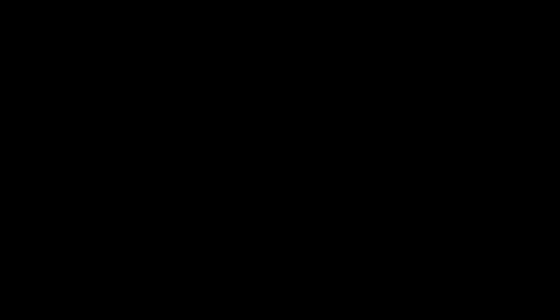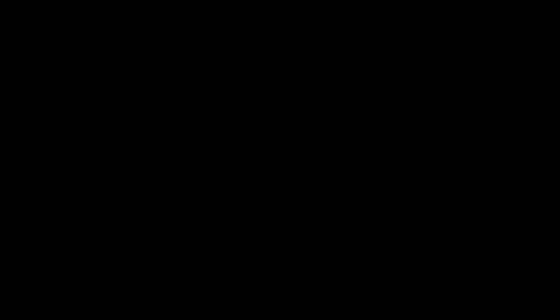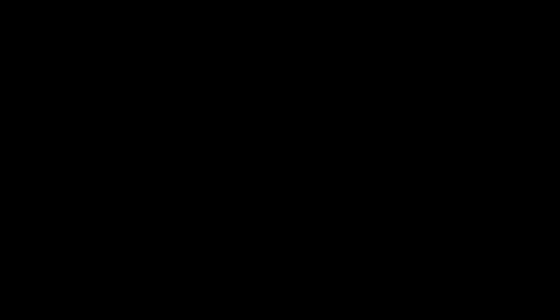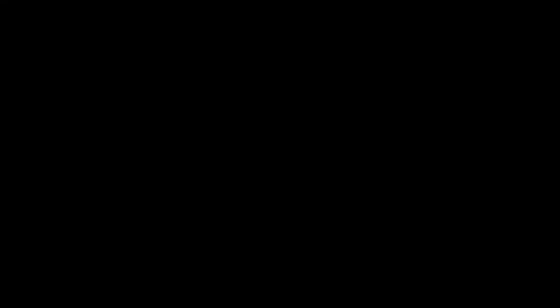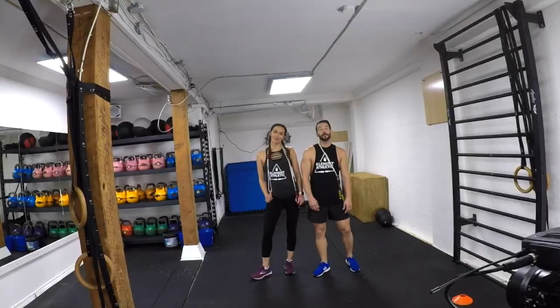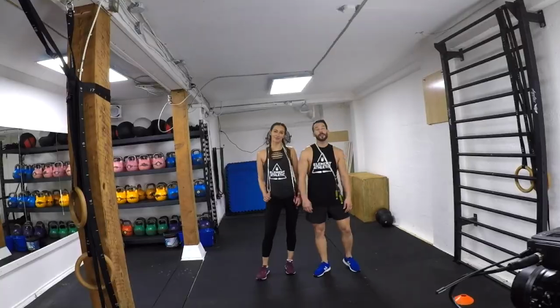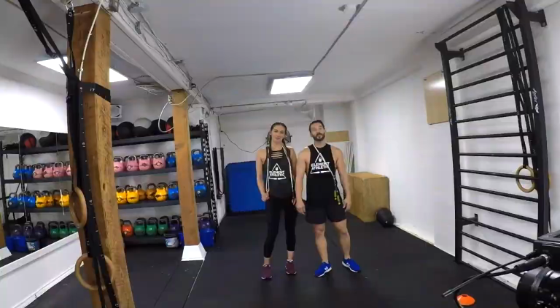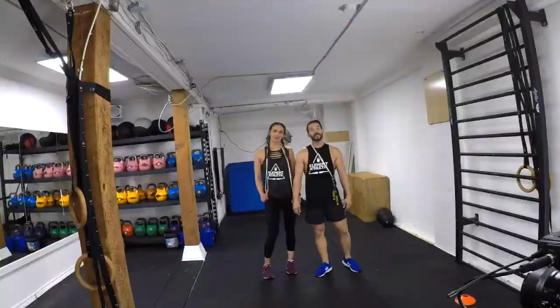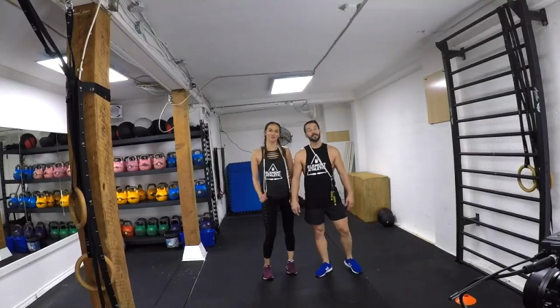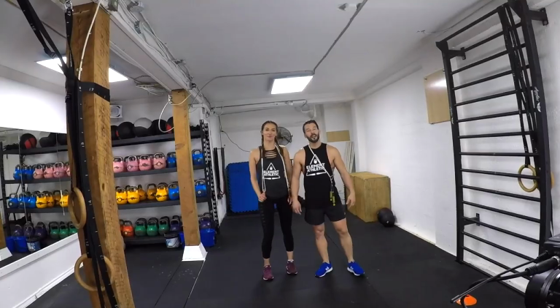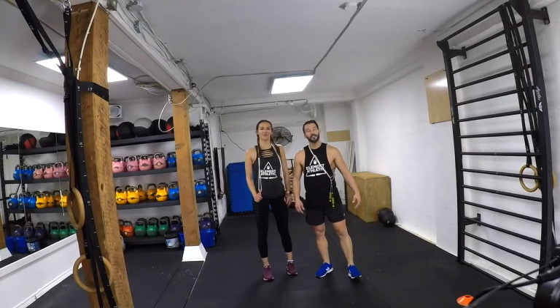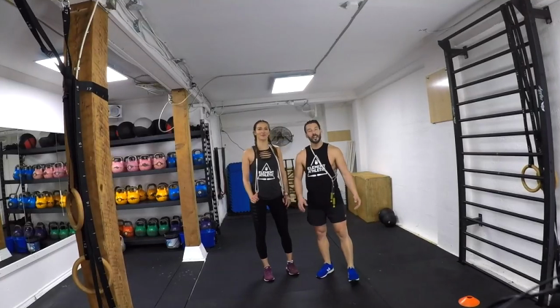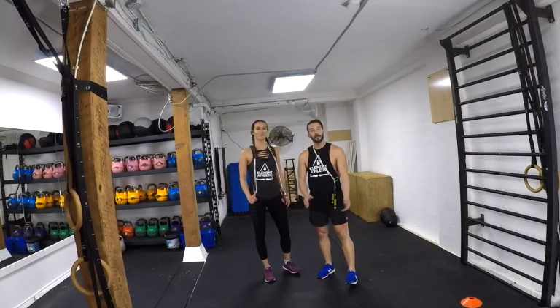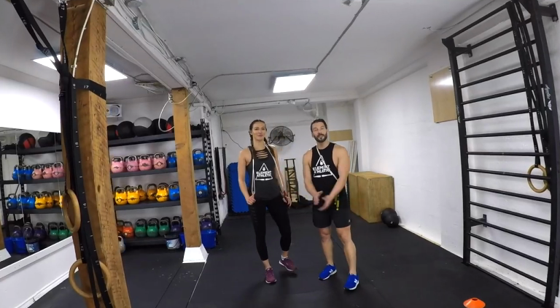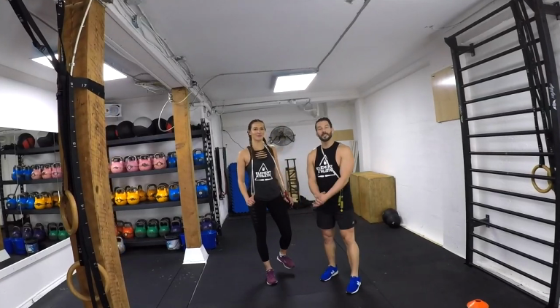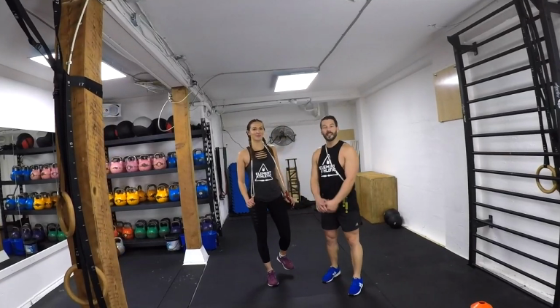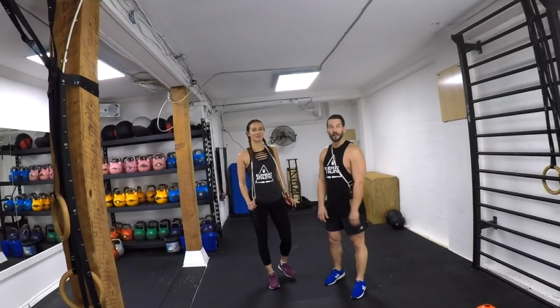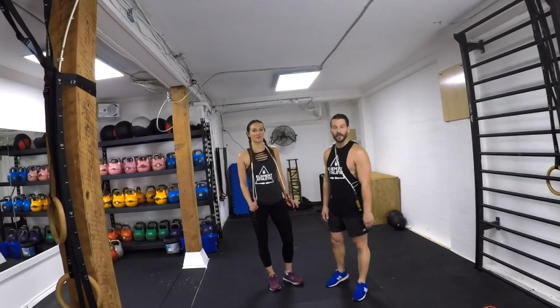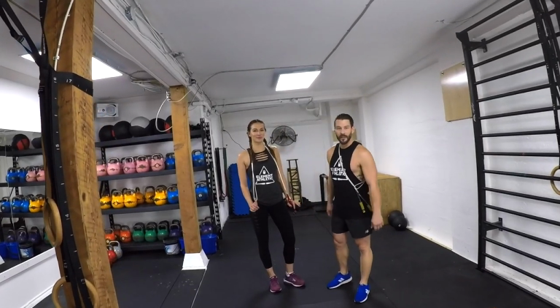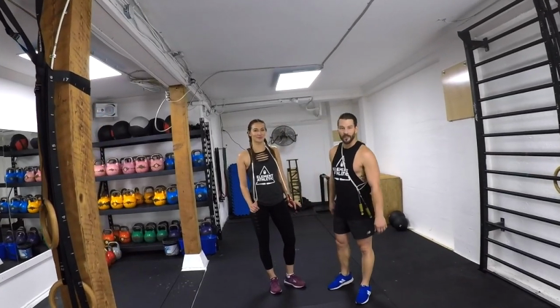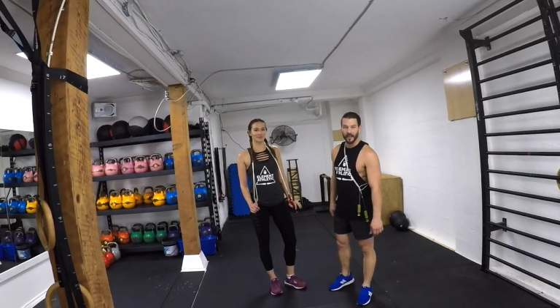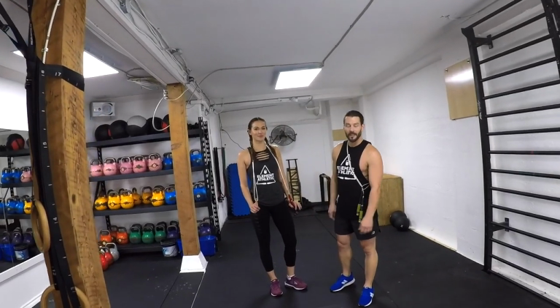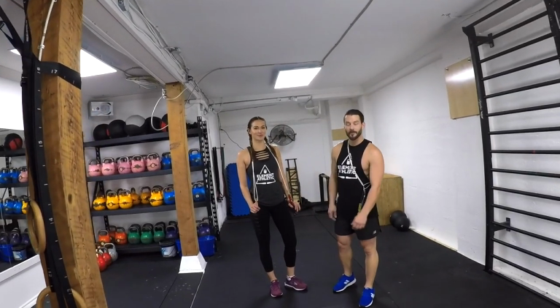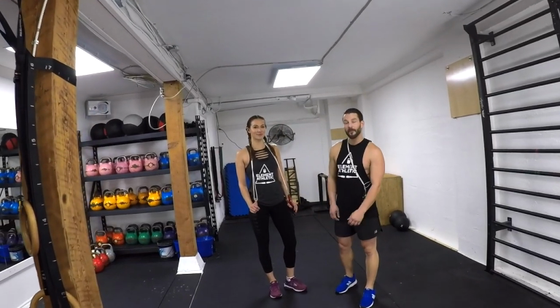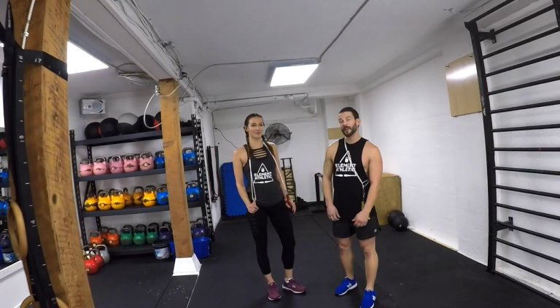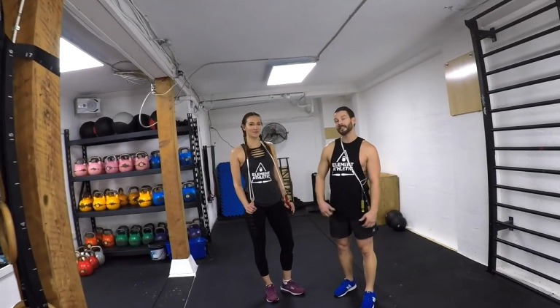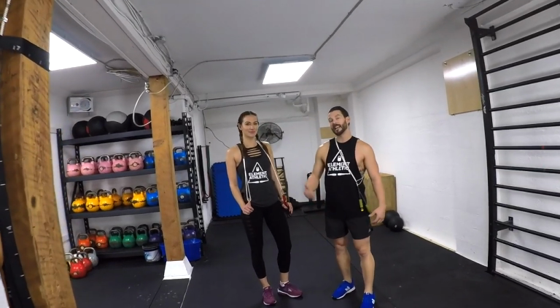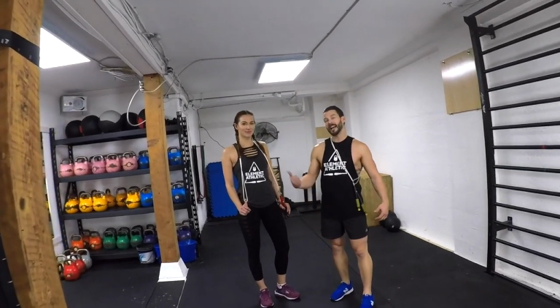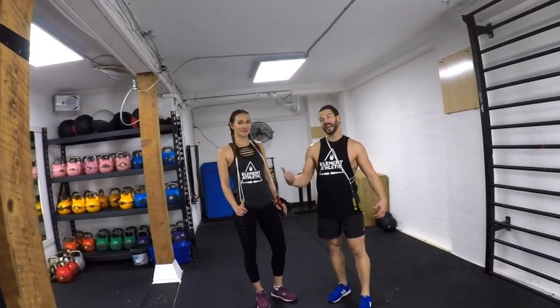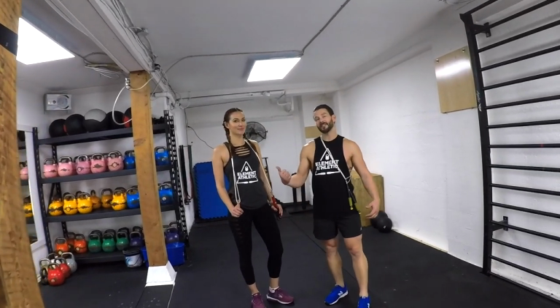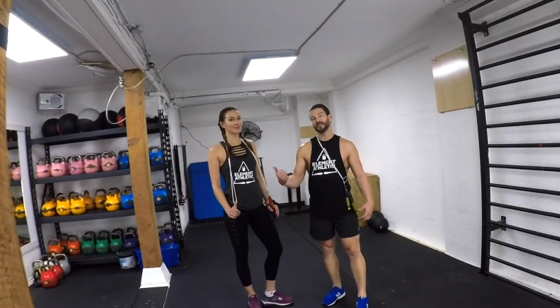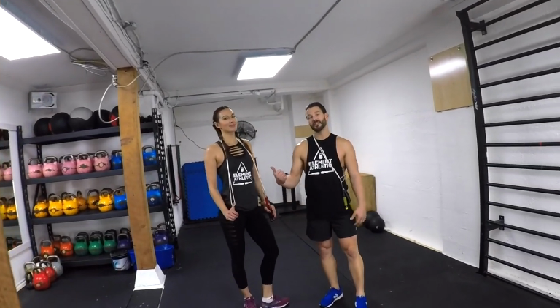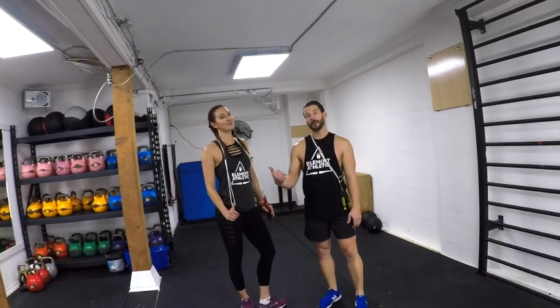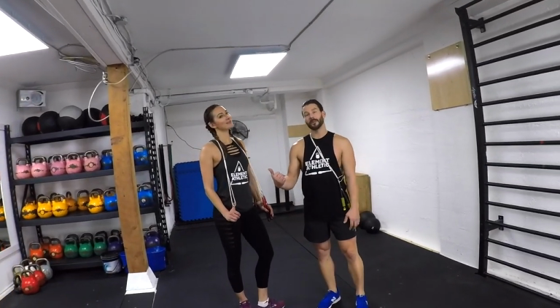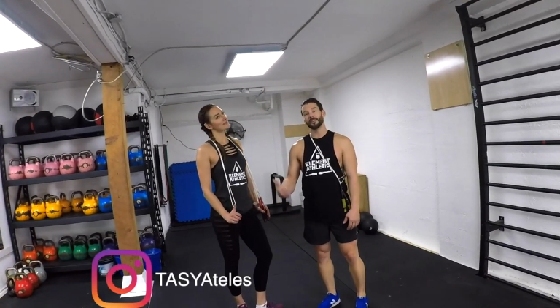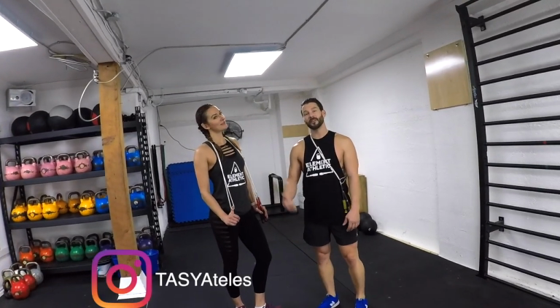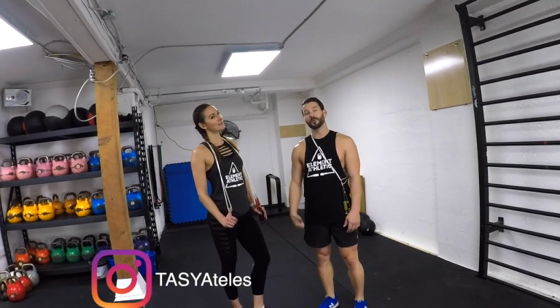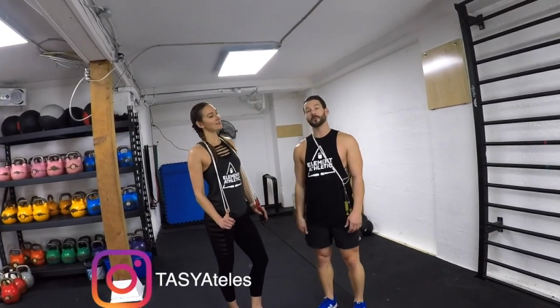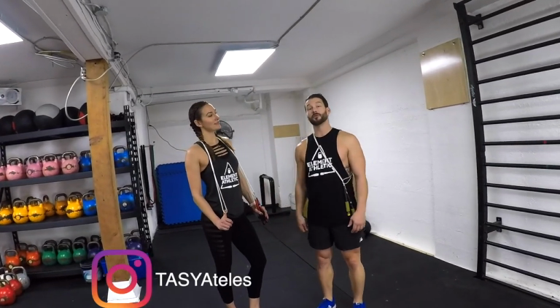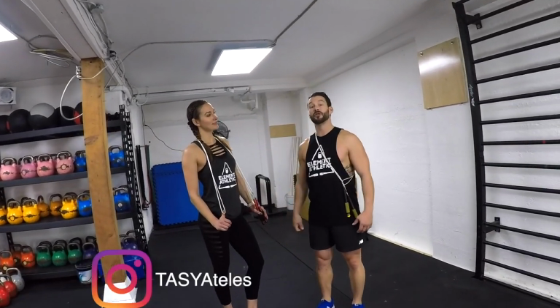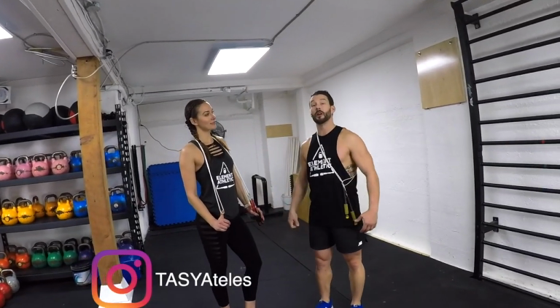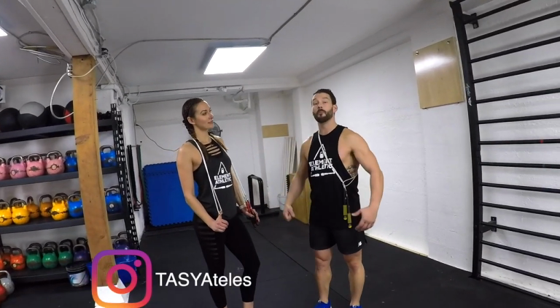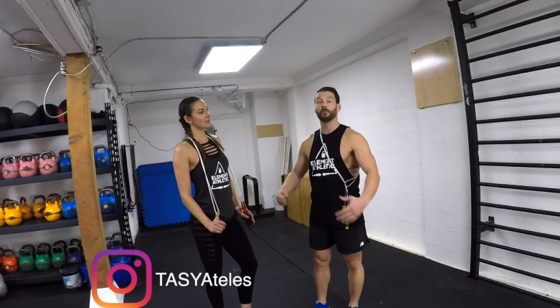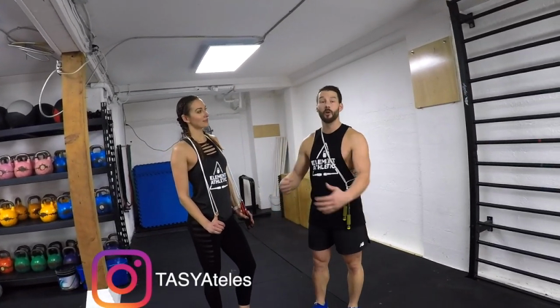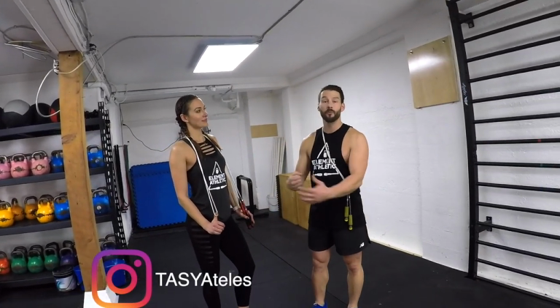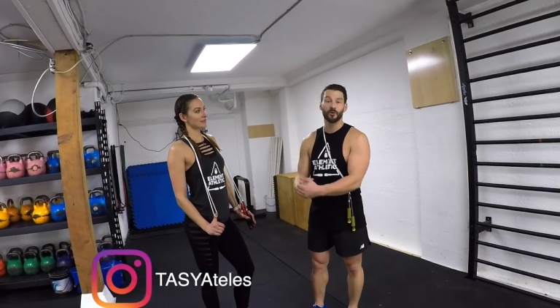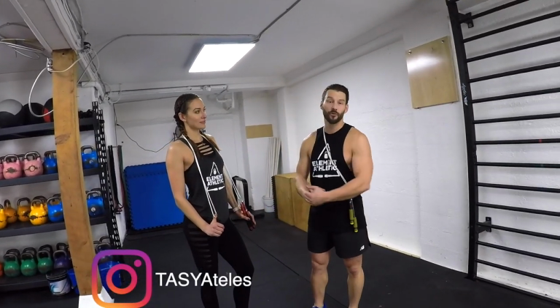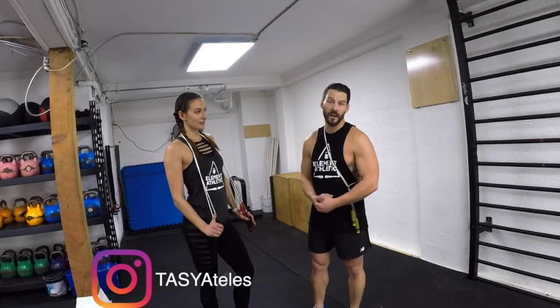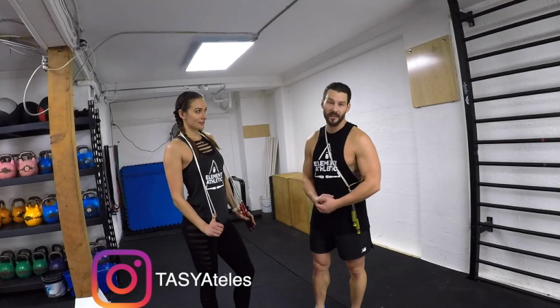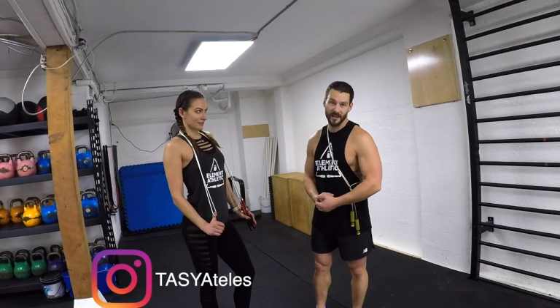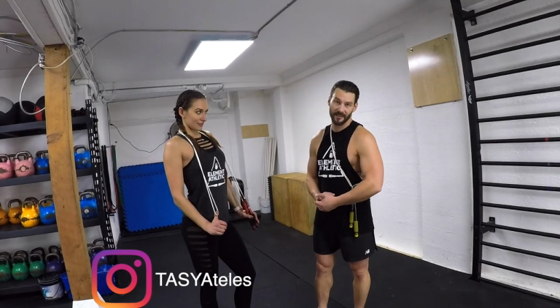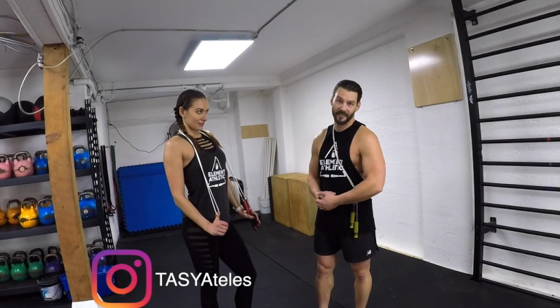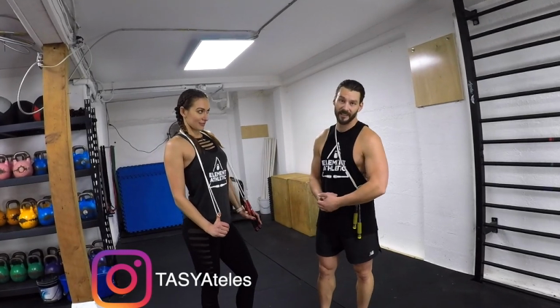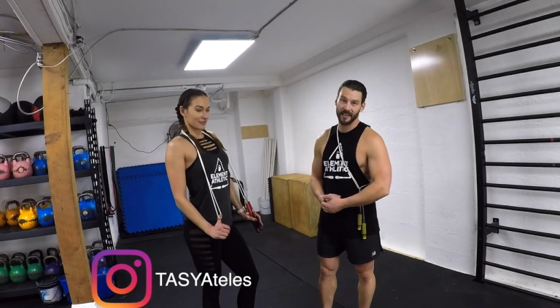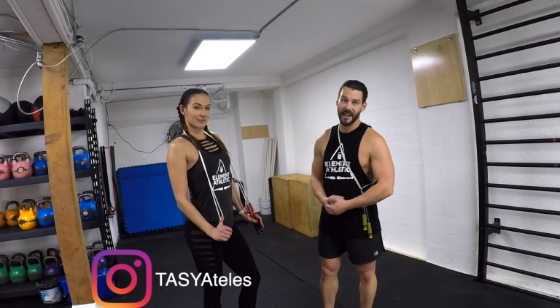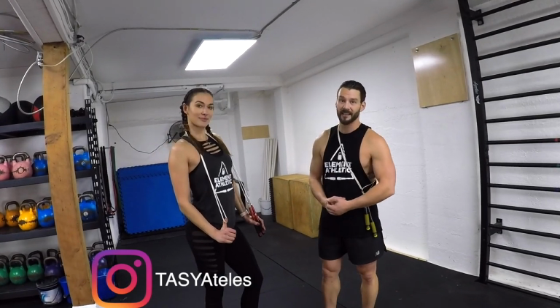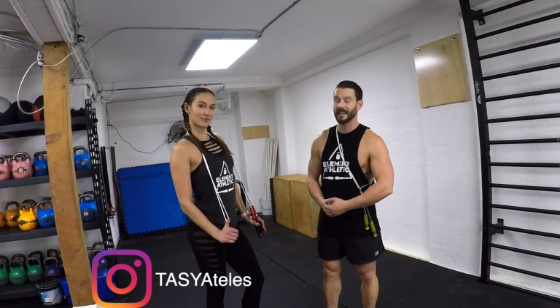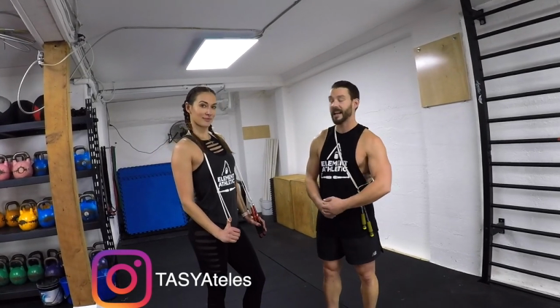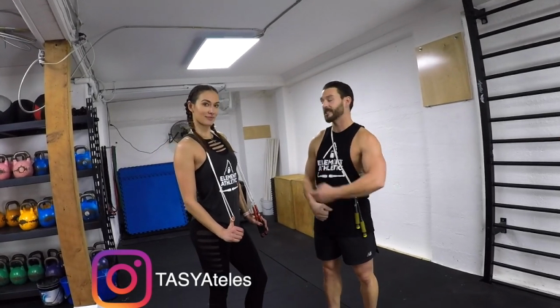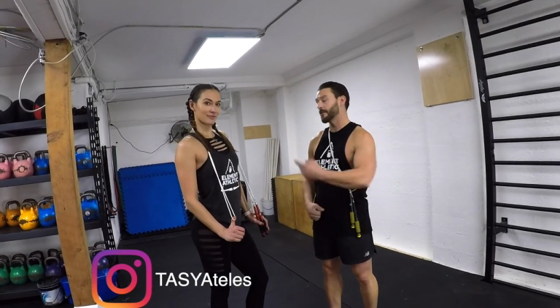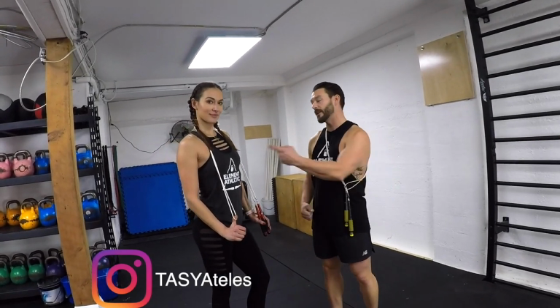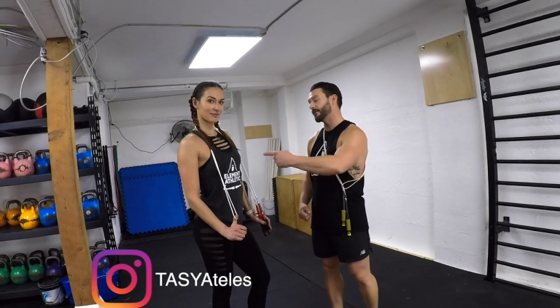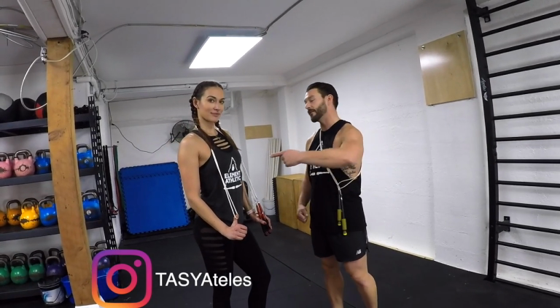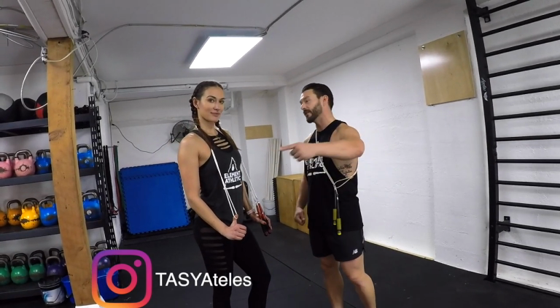My name is Levi James, this is Element Athletics. My friend Taz is coming in to do some jump rope training today. Taz, how are you feeling?